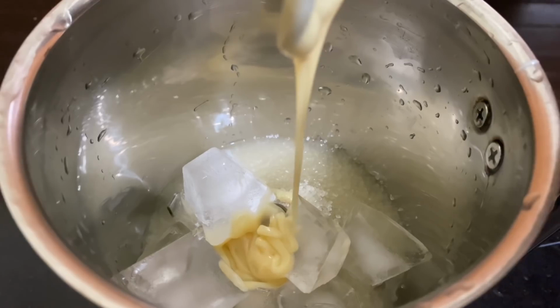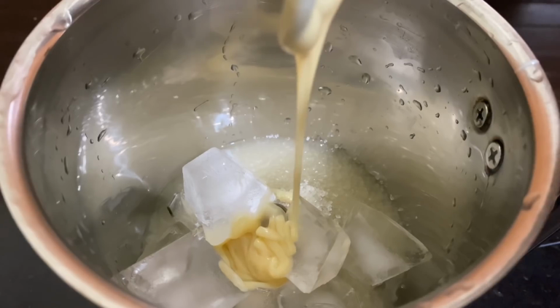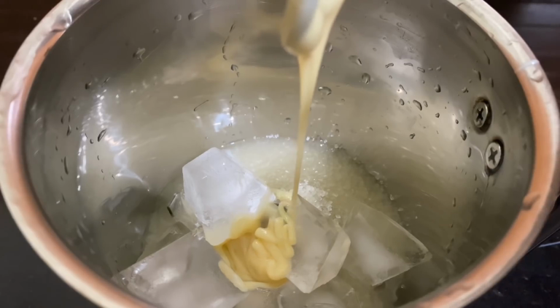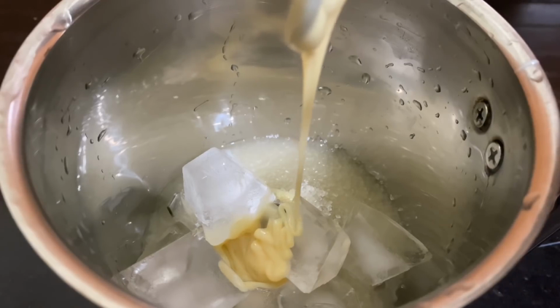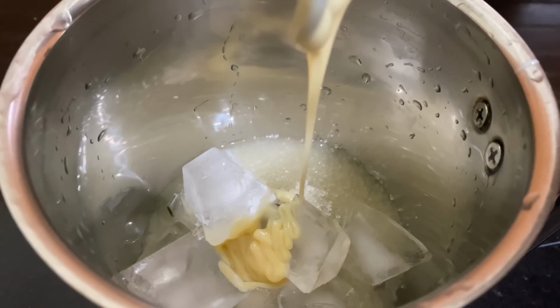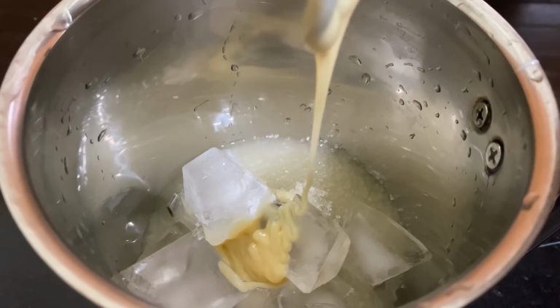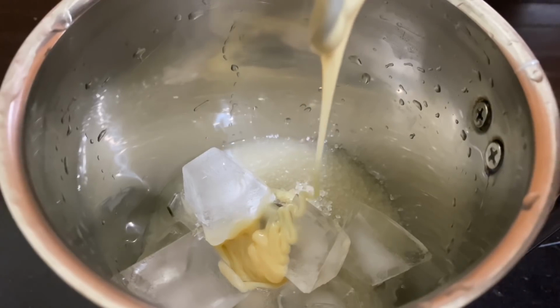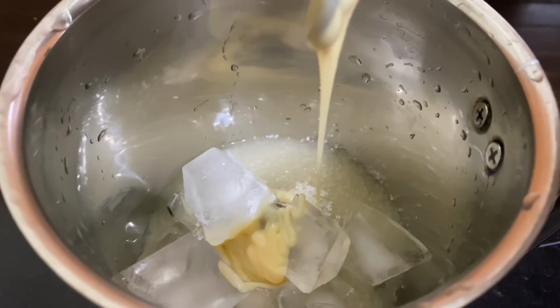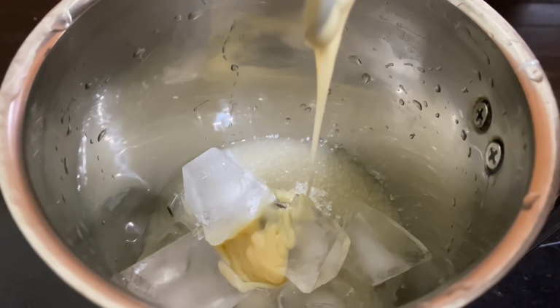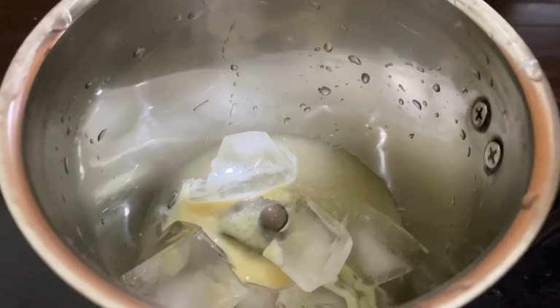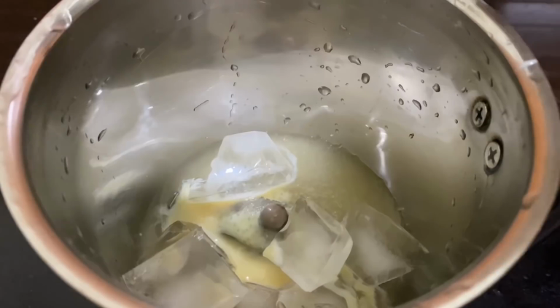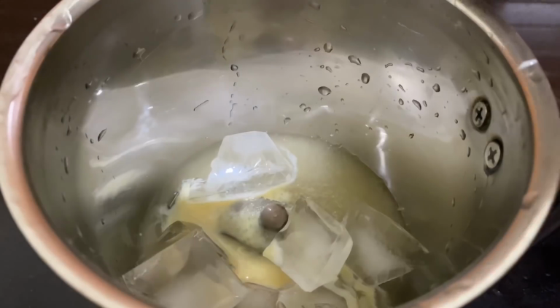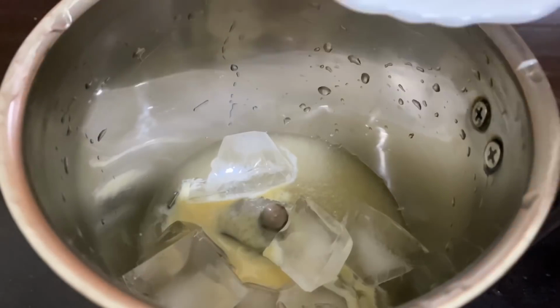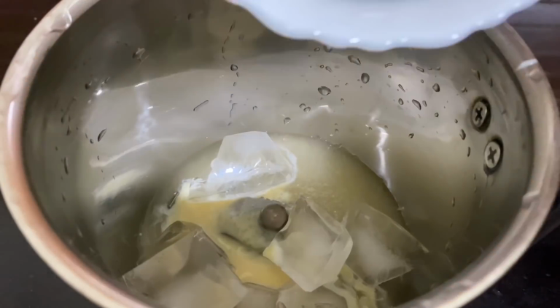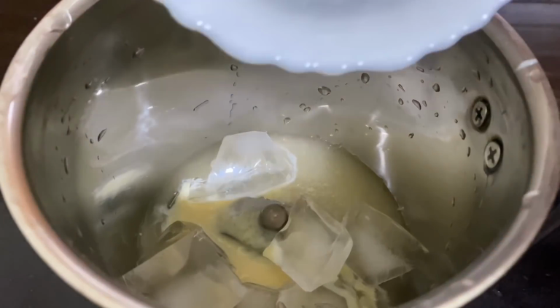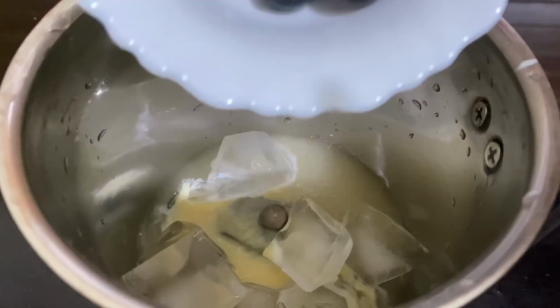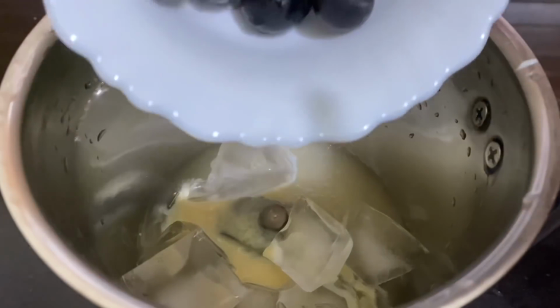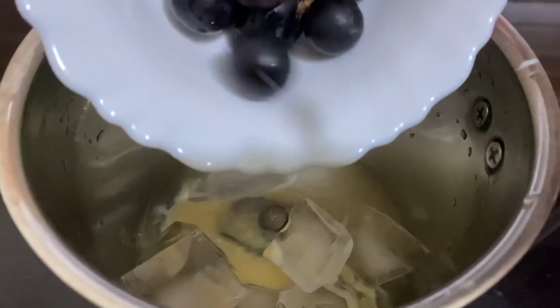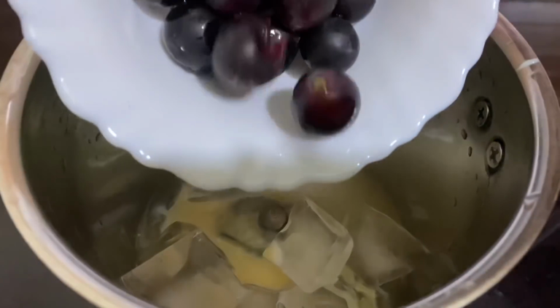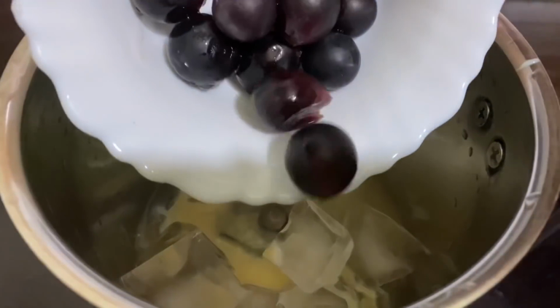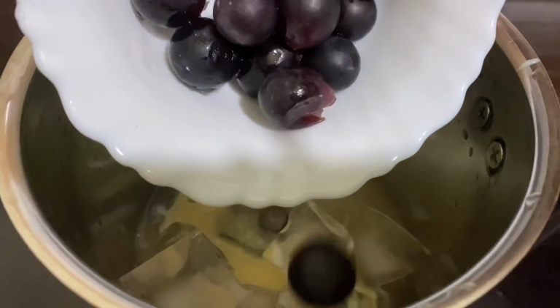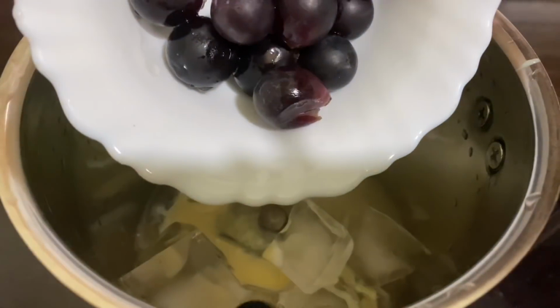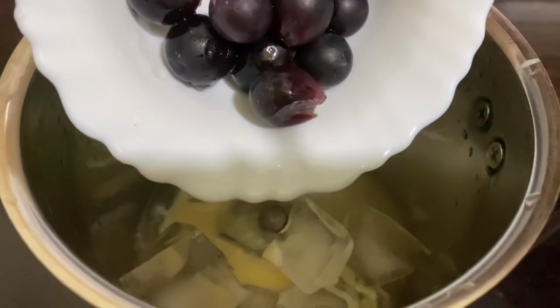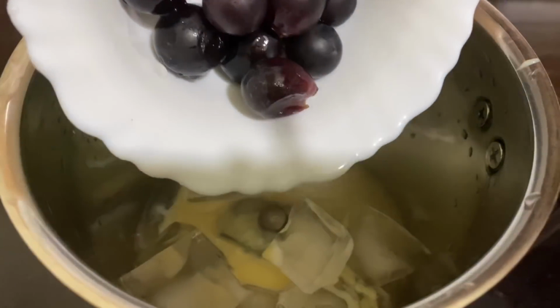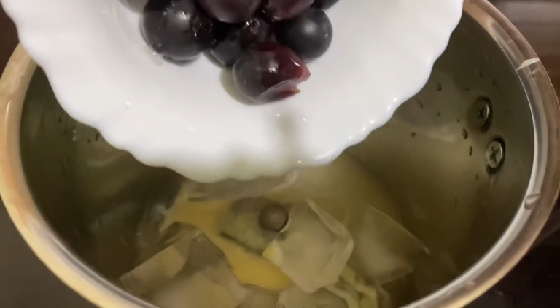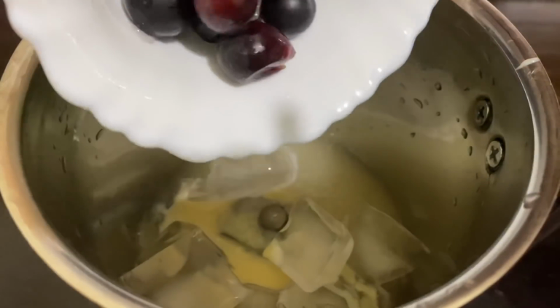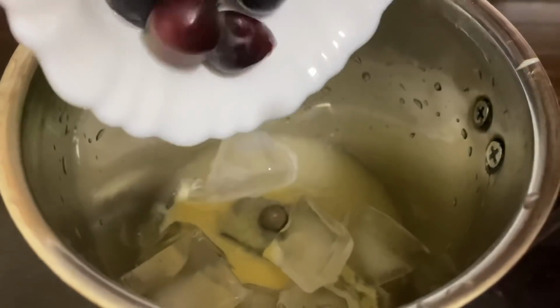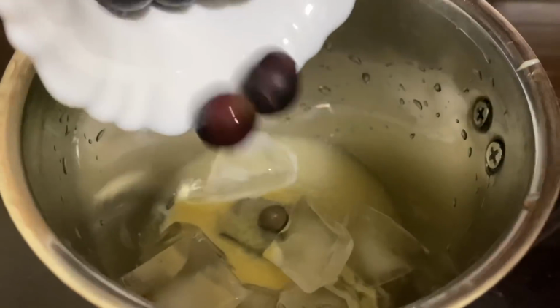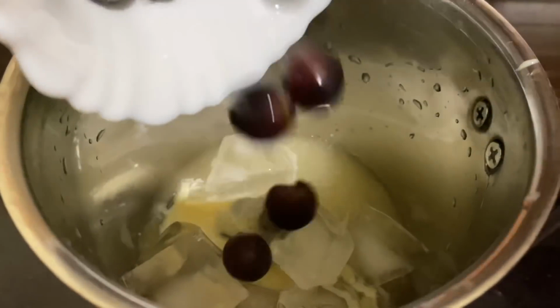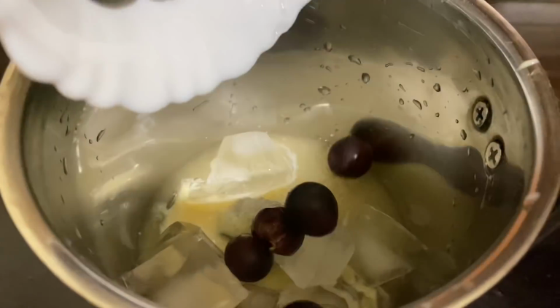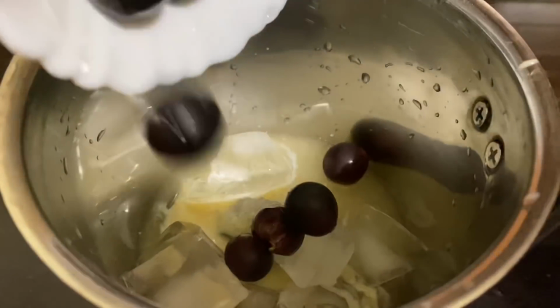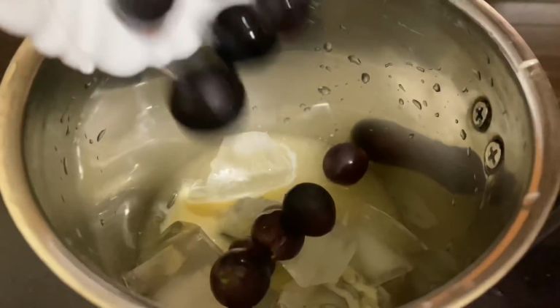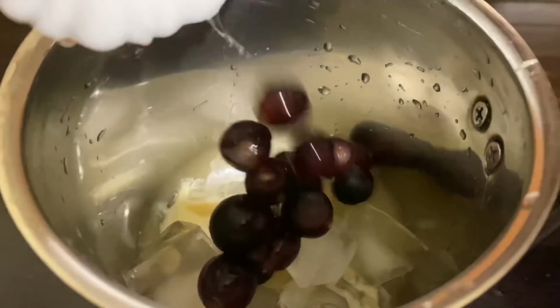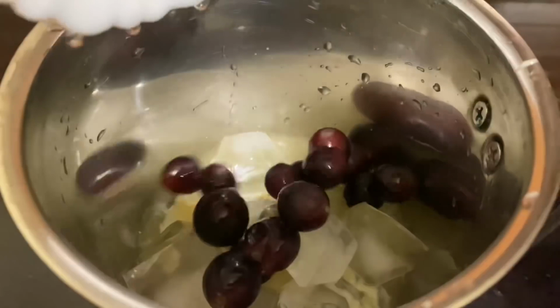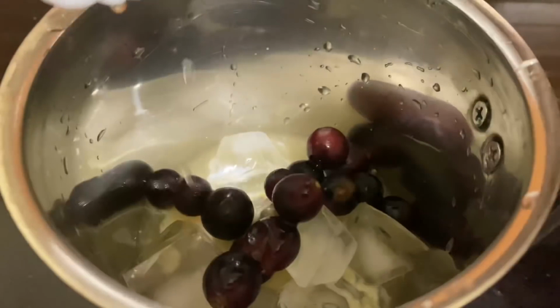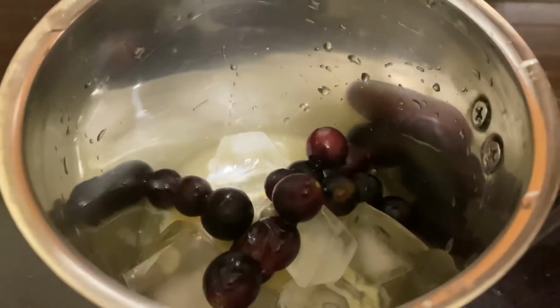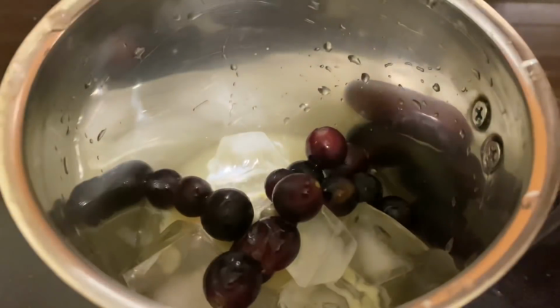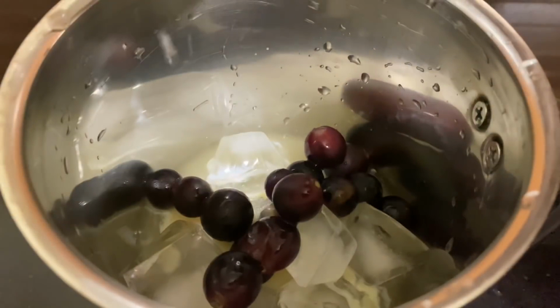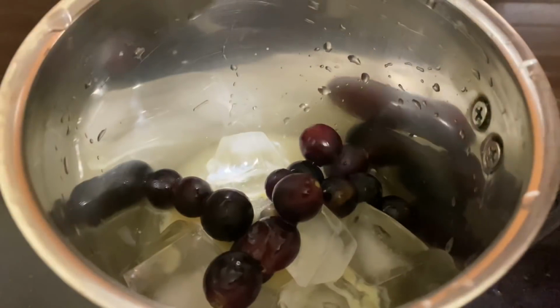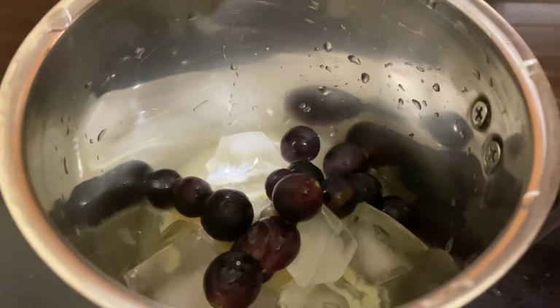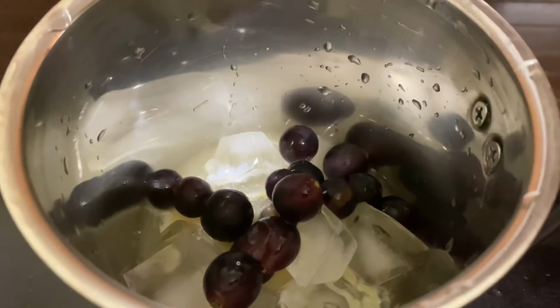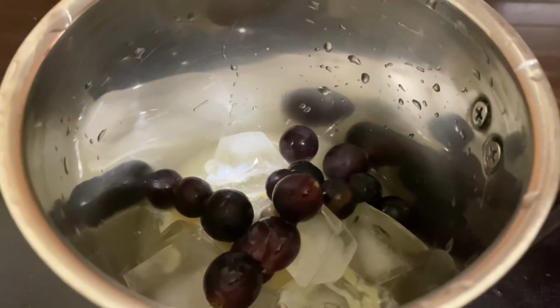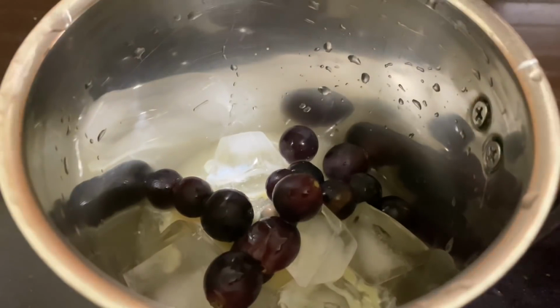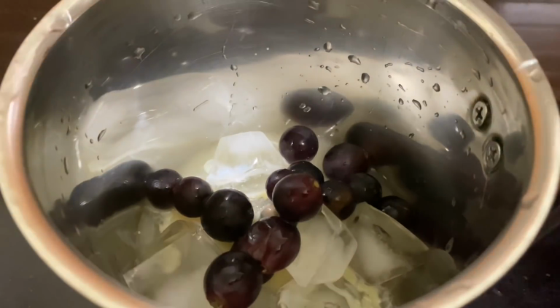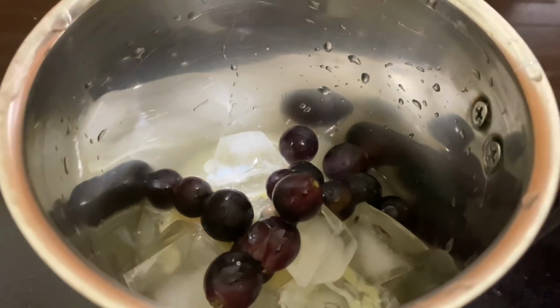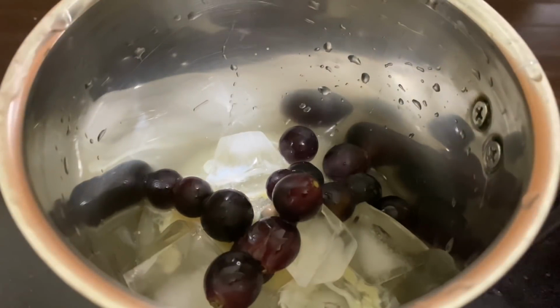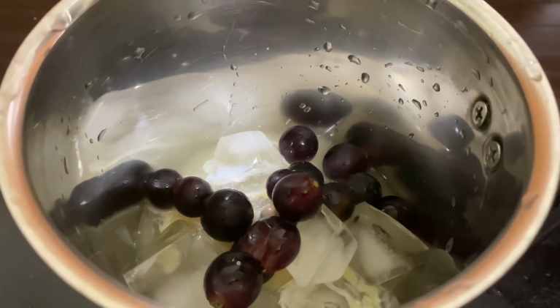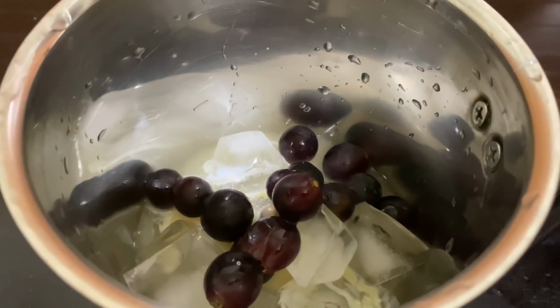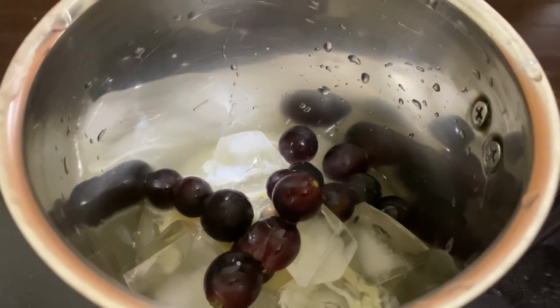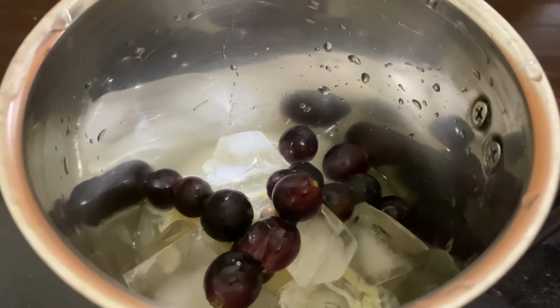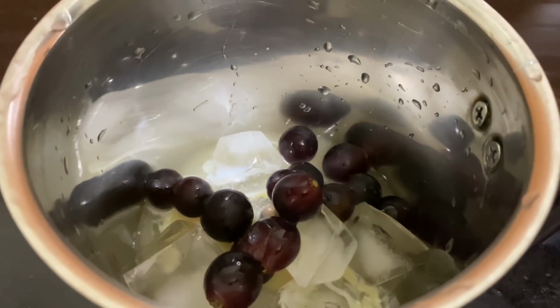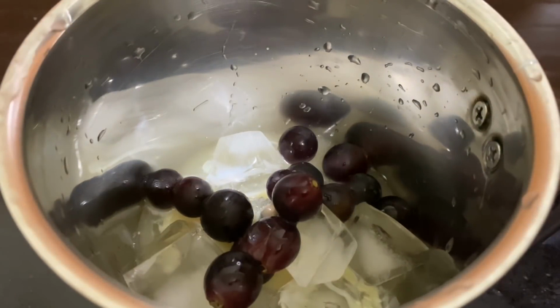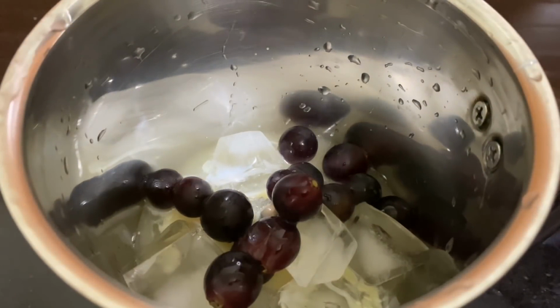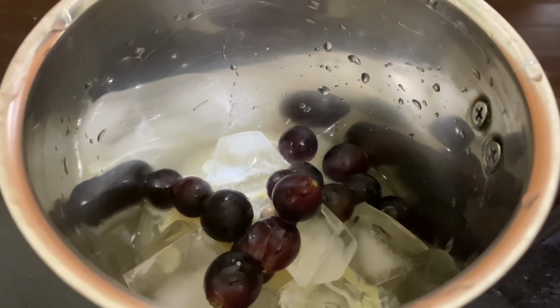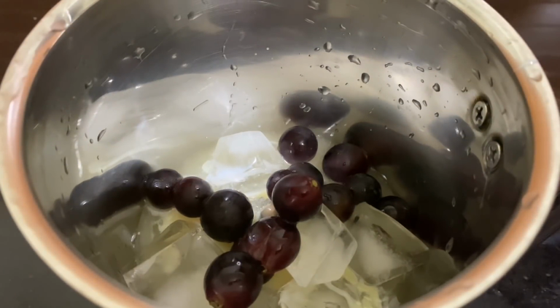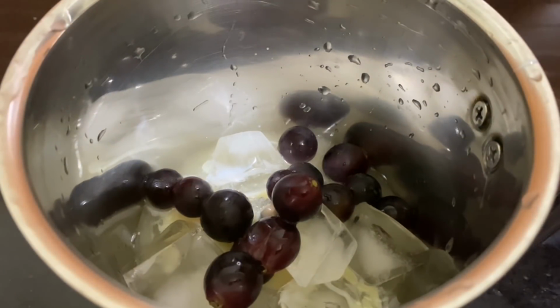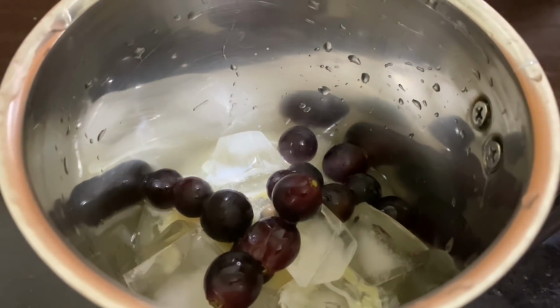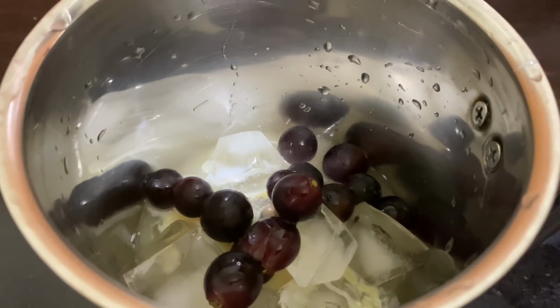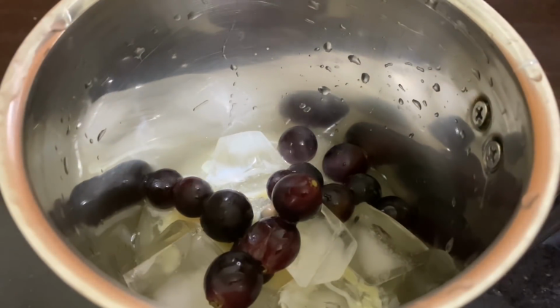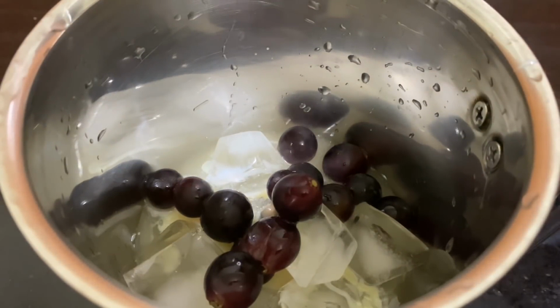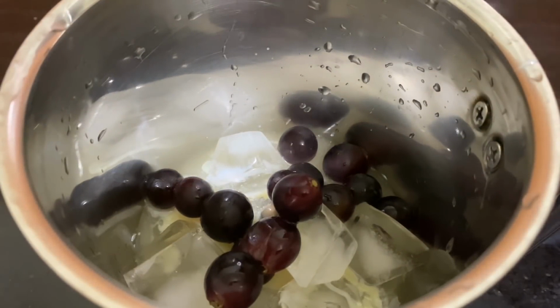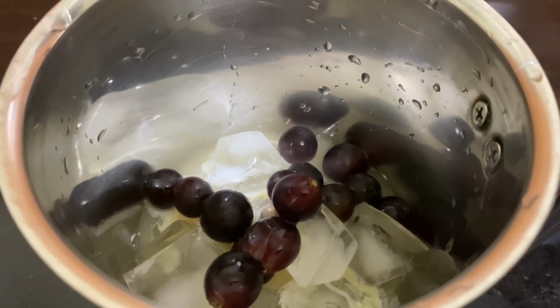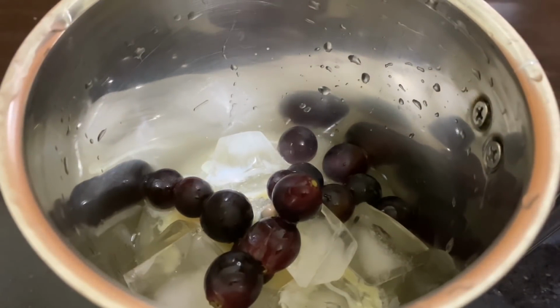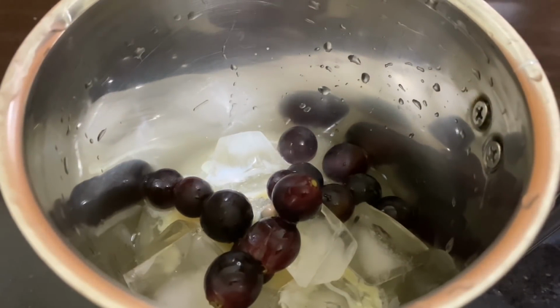We add 1 spoon of milk and mix it with the milk. You can mix it all together. This should have a nice taste.